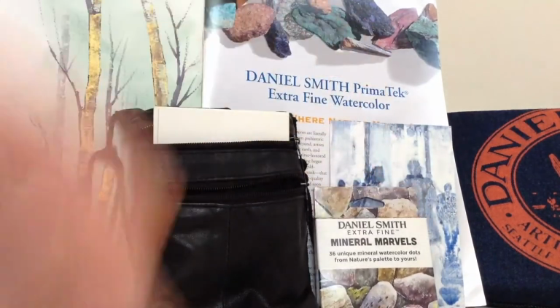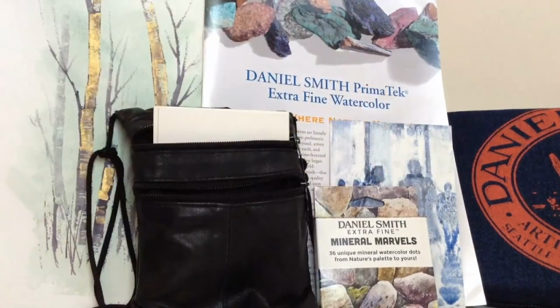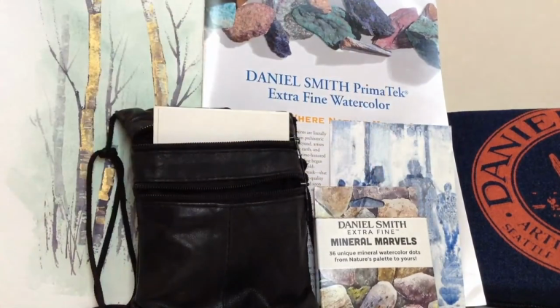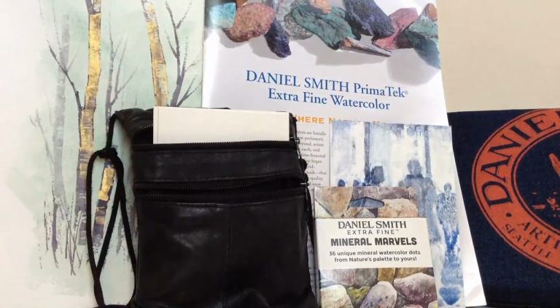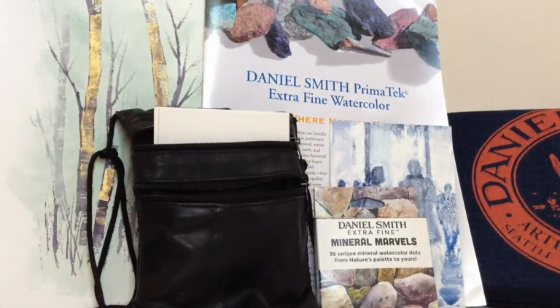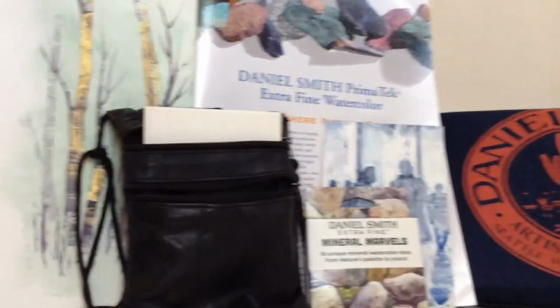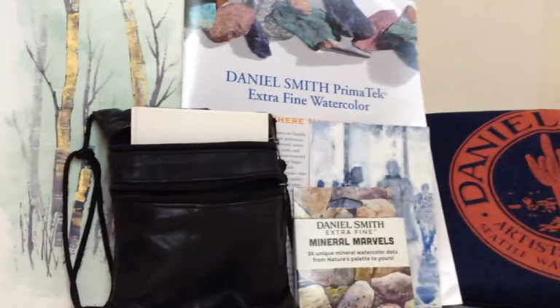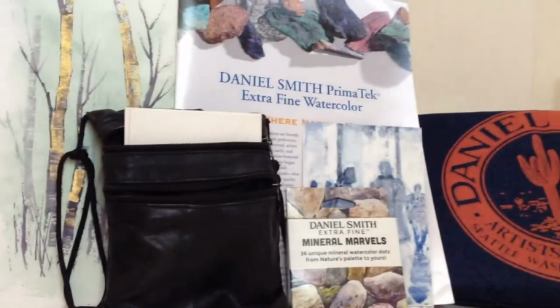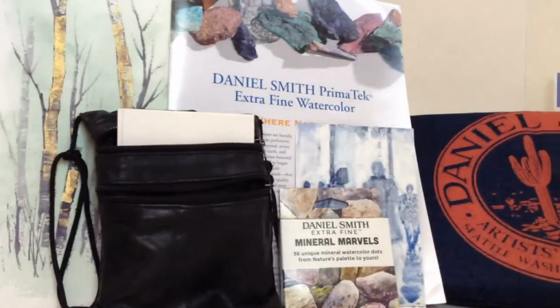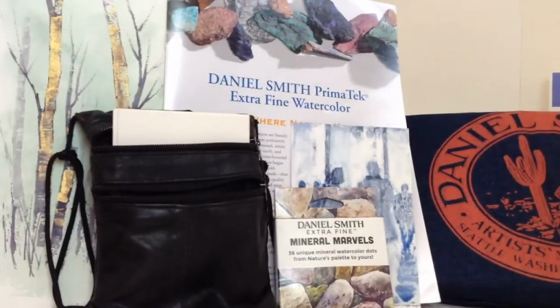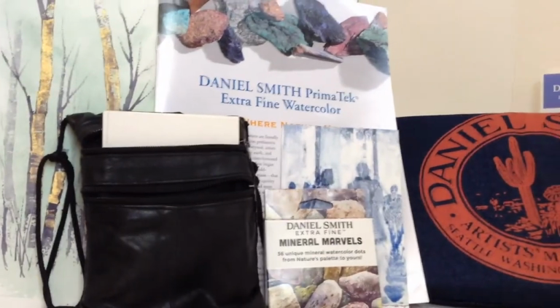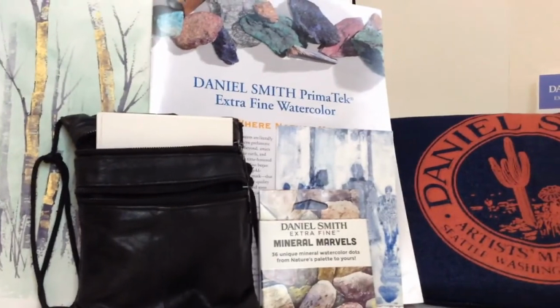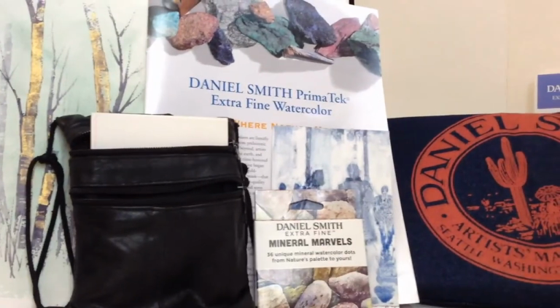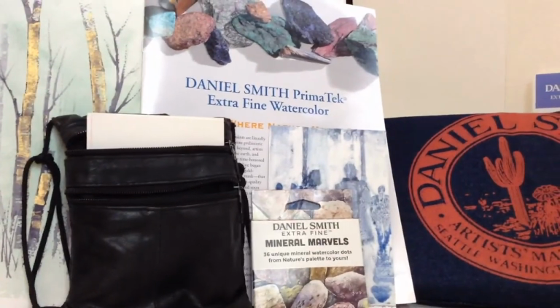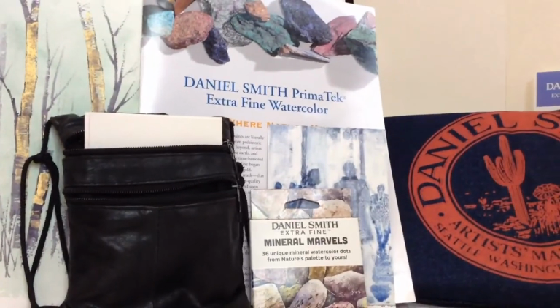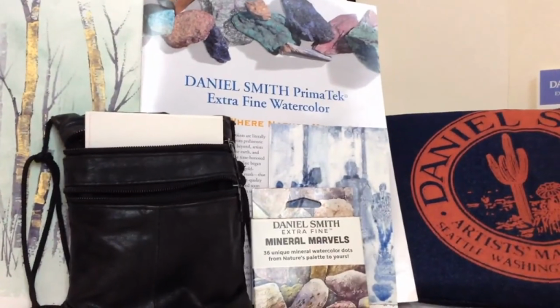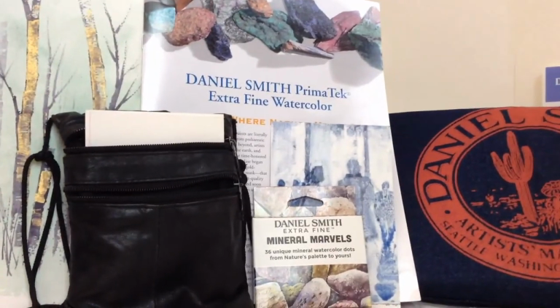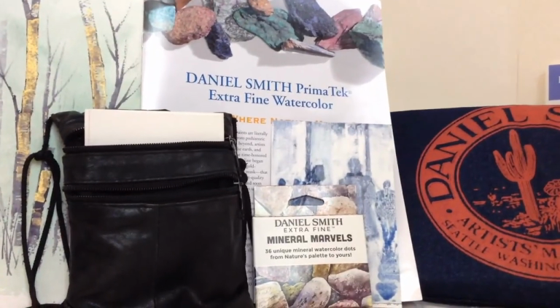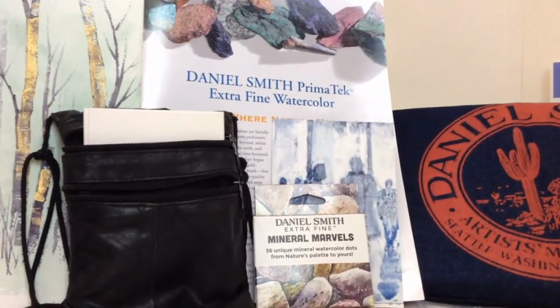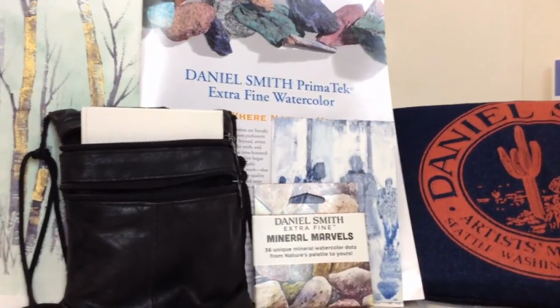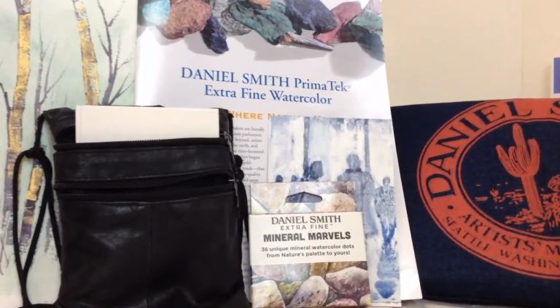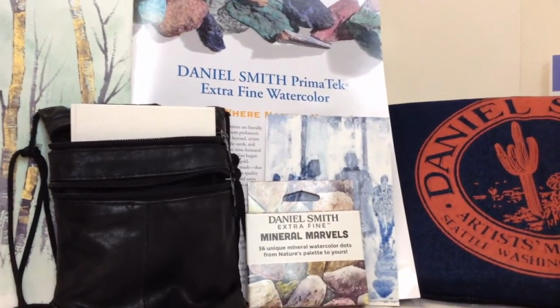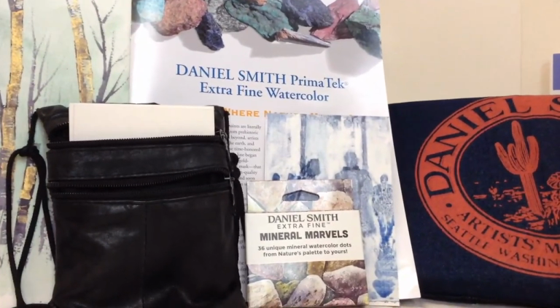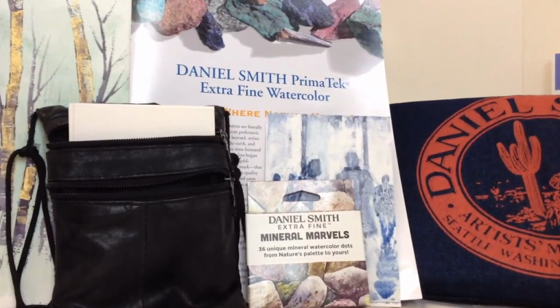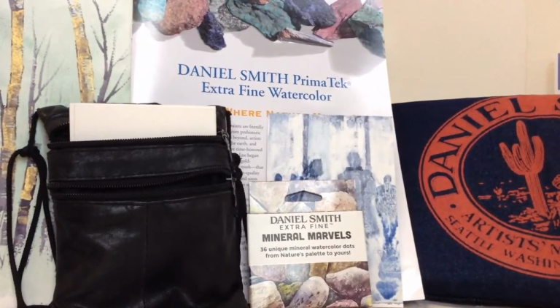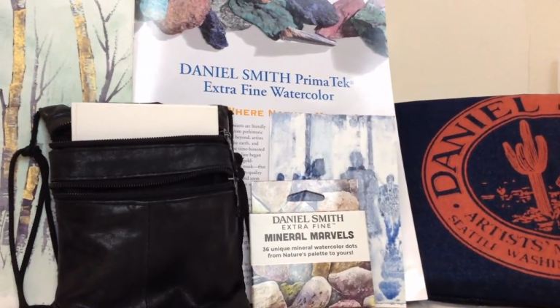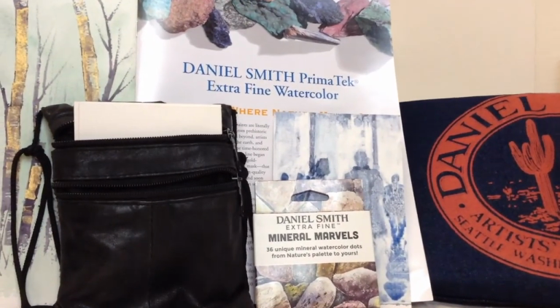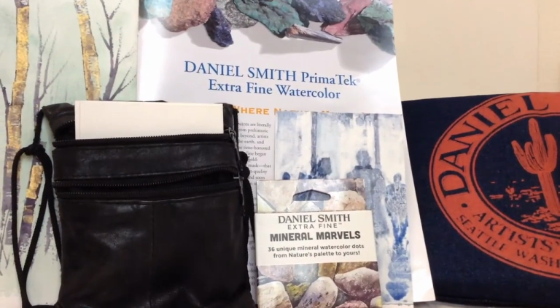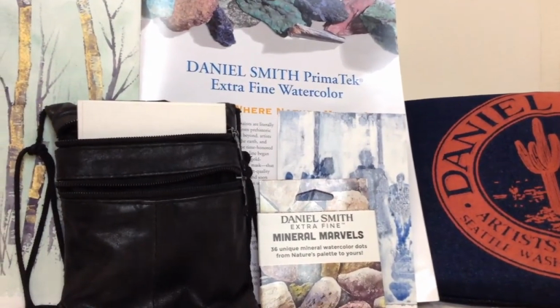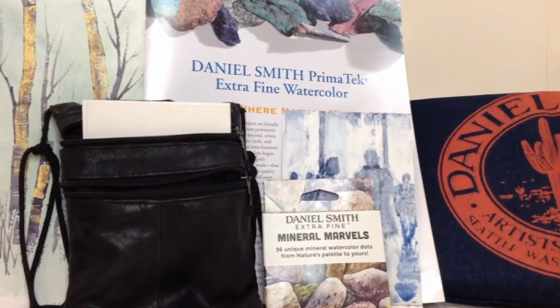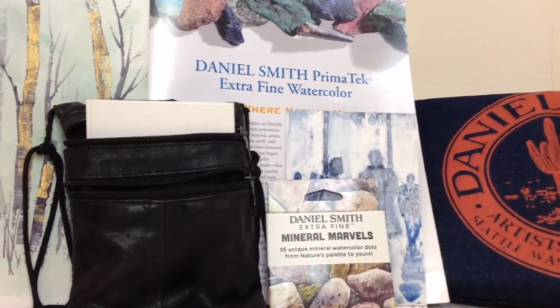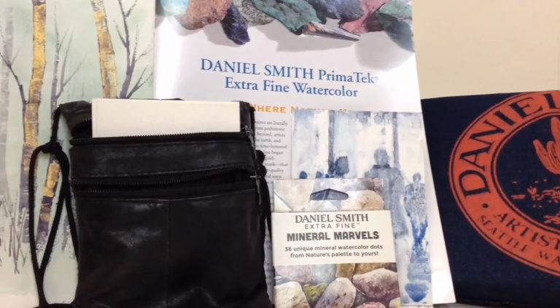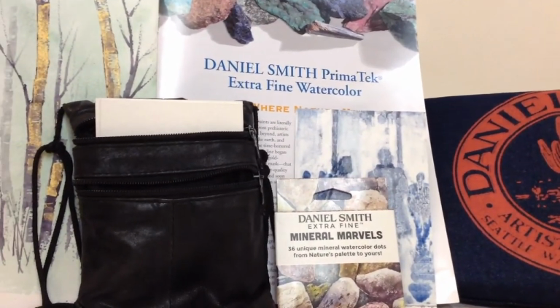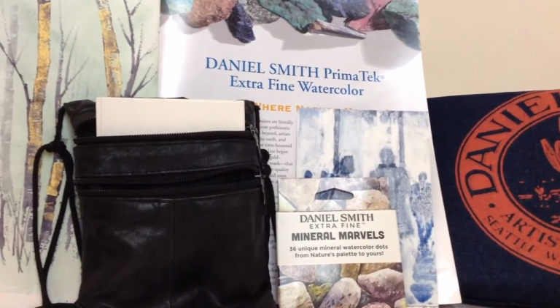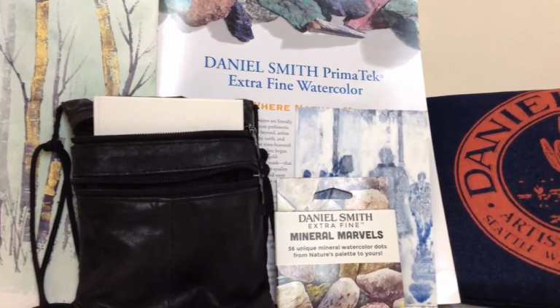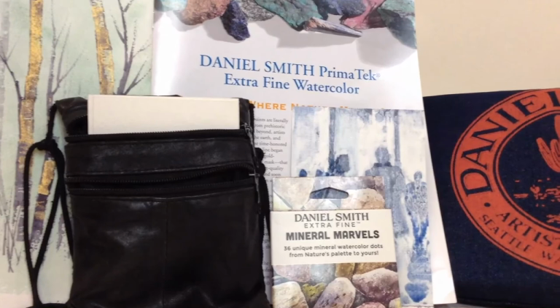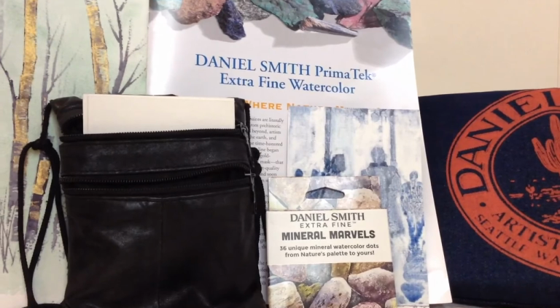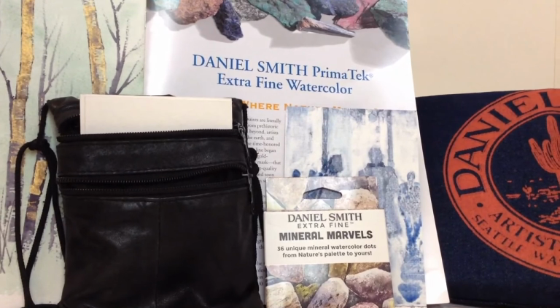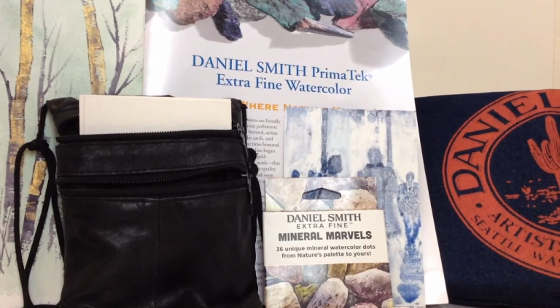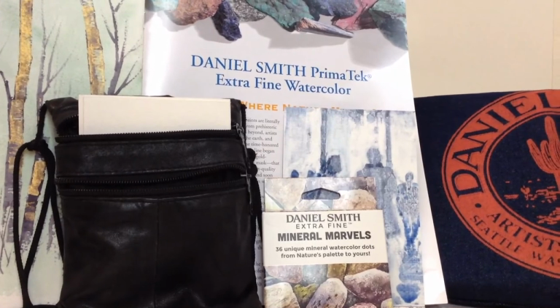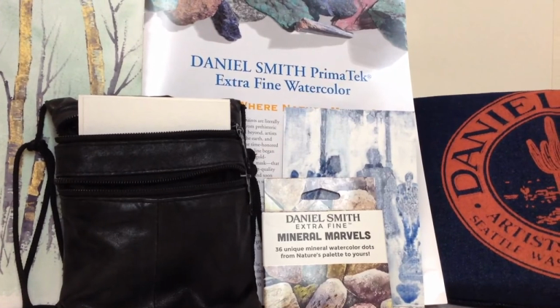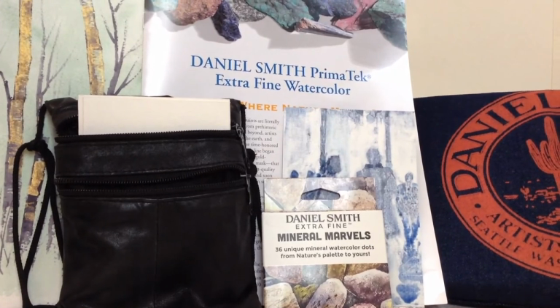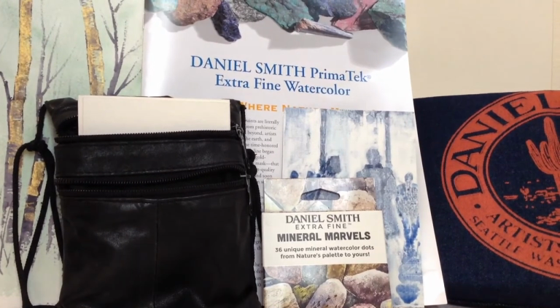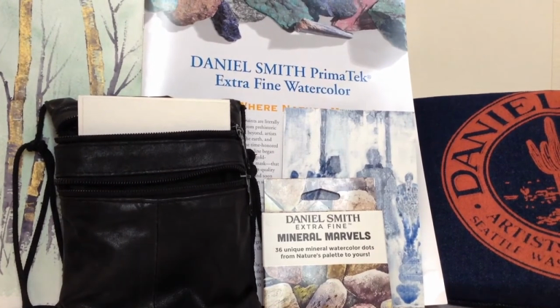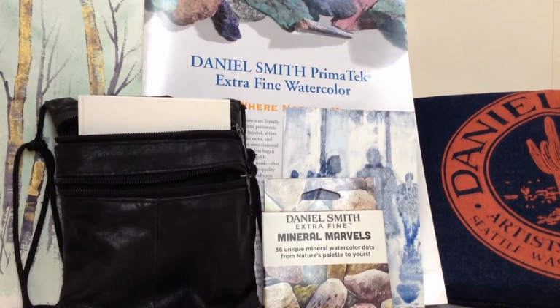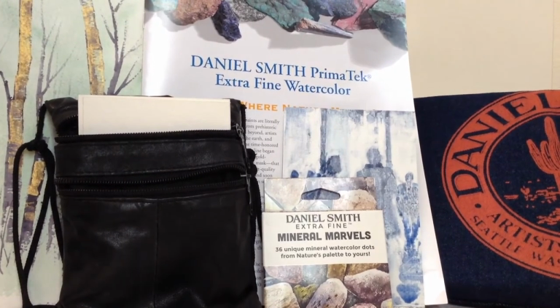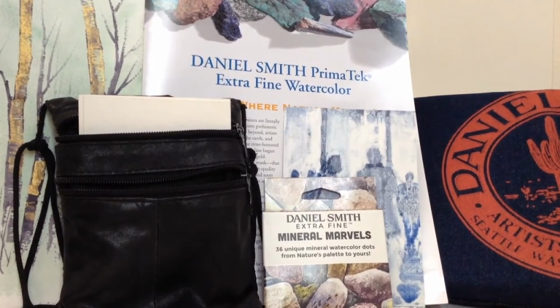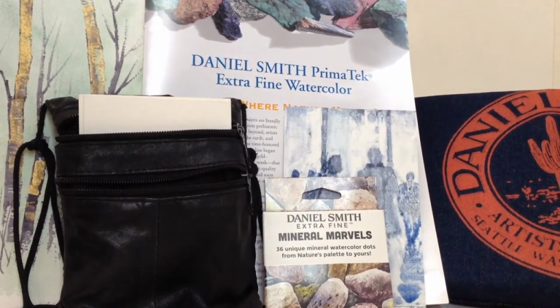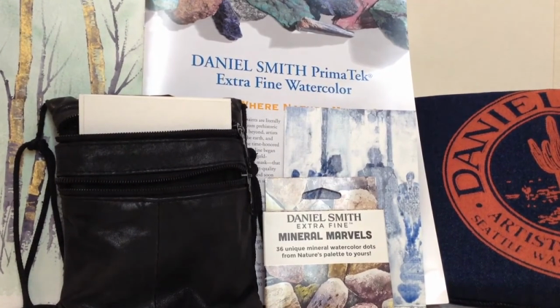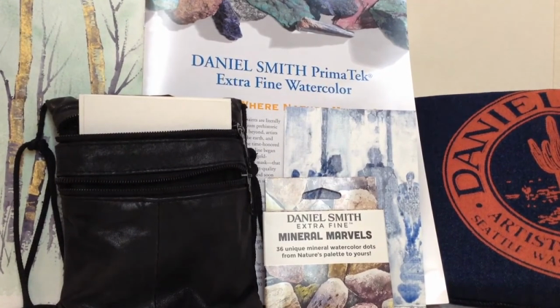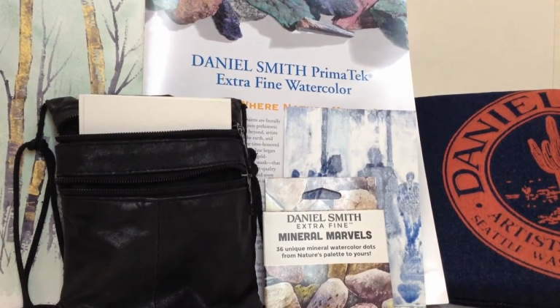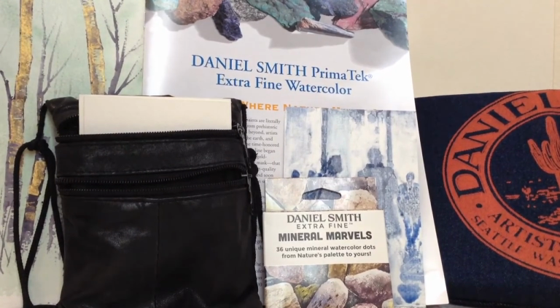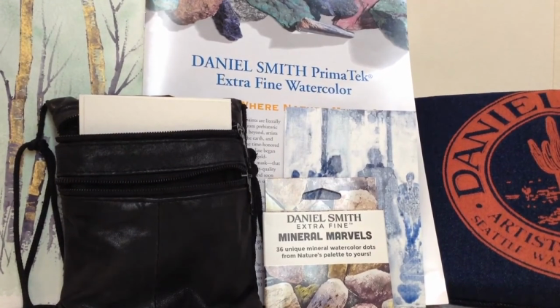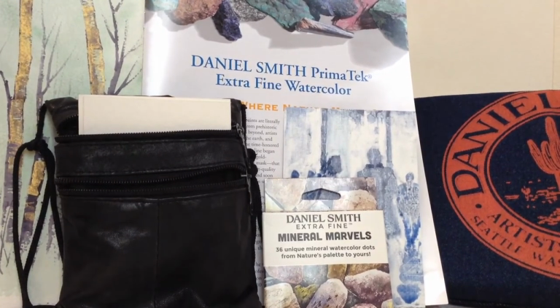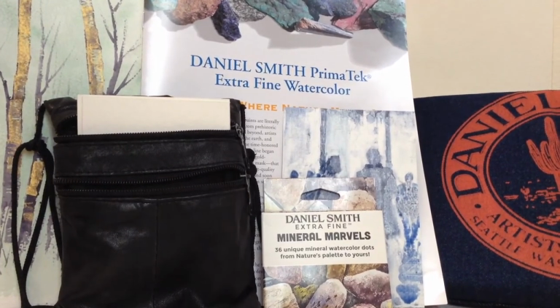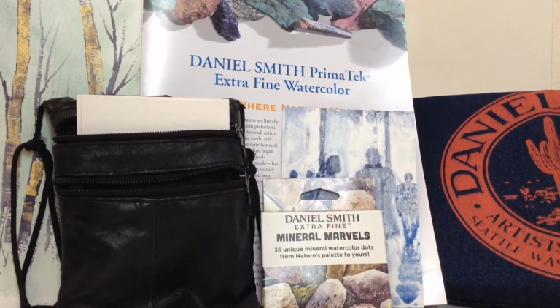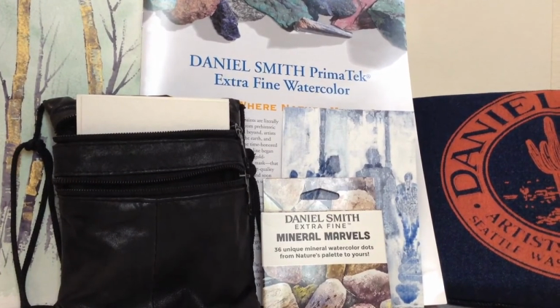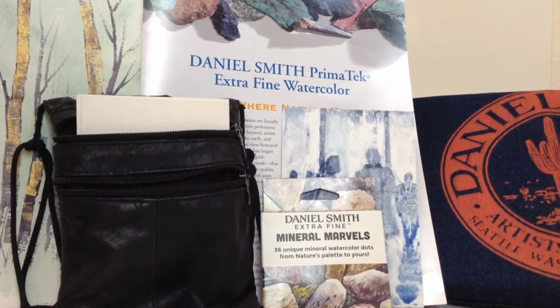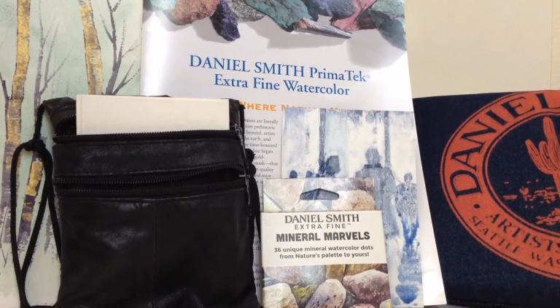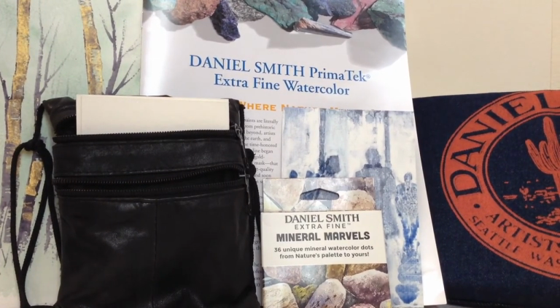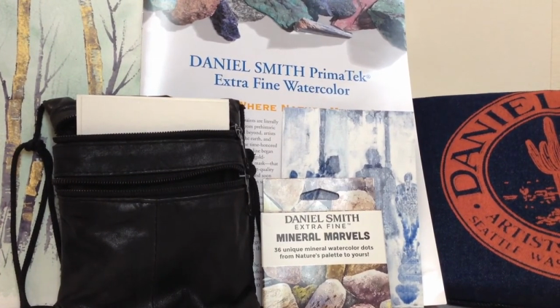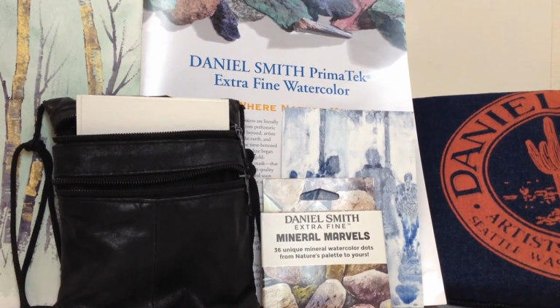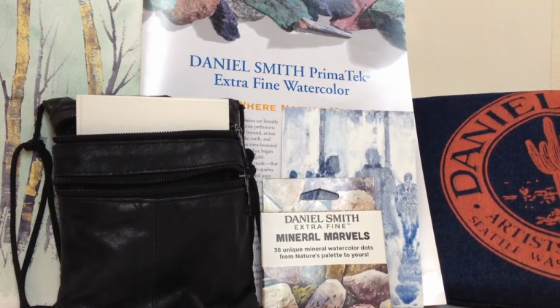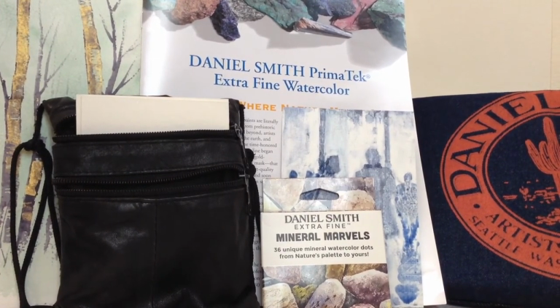That's all ready for you to take out and enjoy these marvellous colours from the Daniel Smith Company. Thank you.